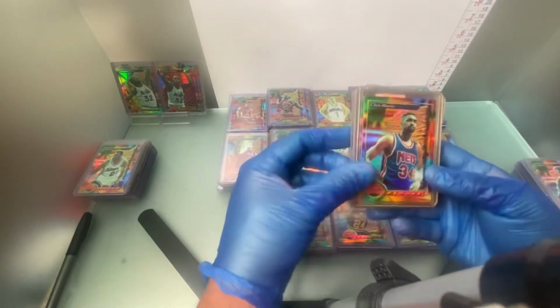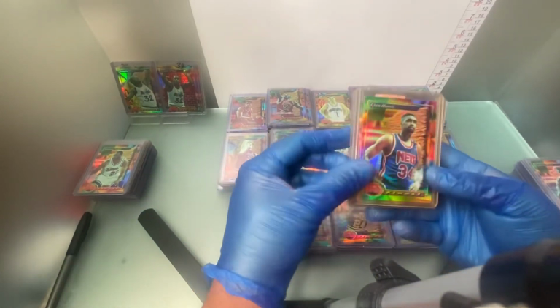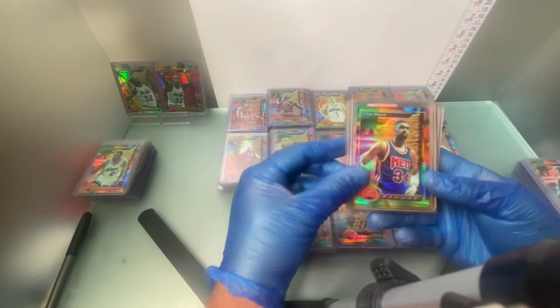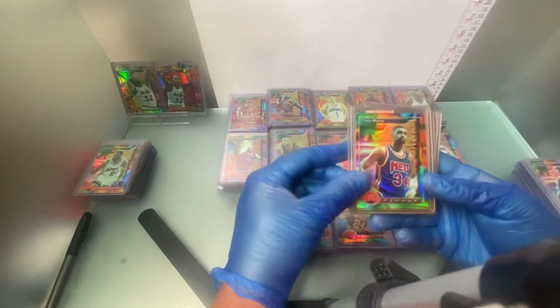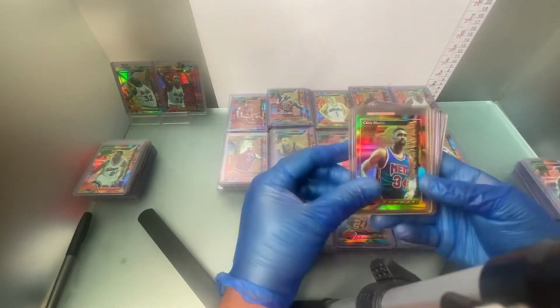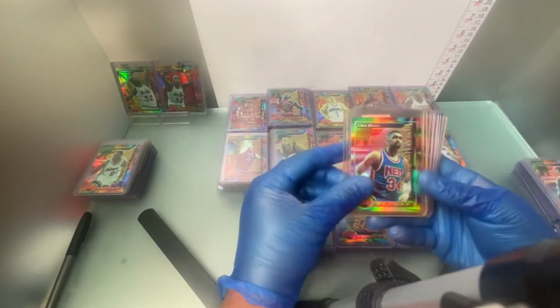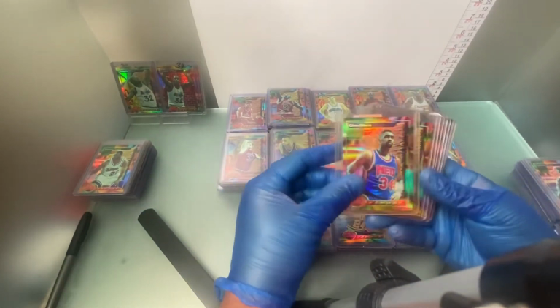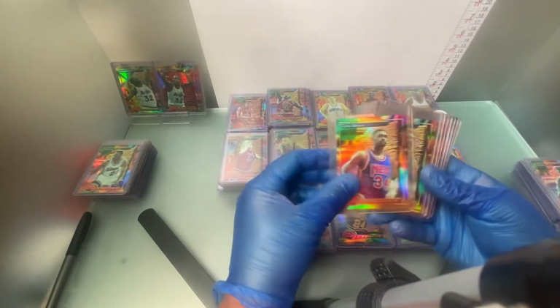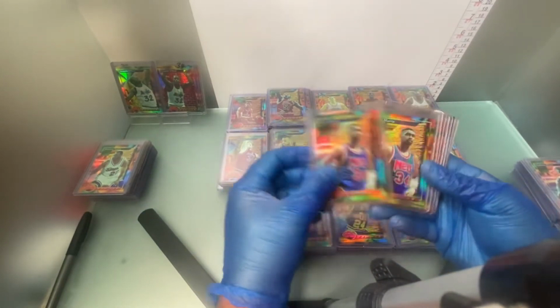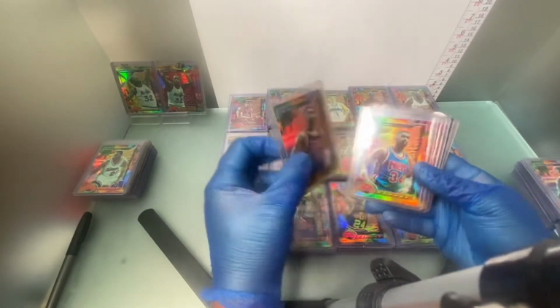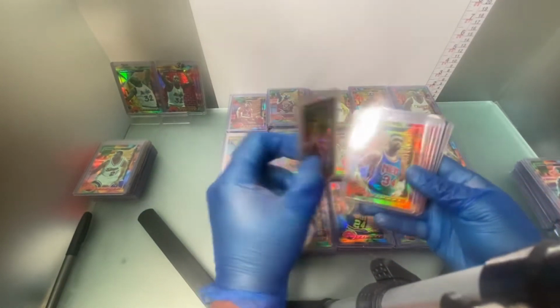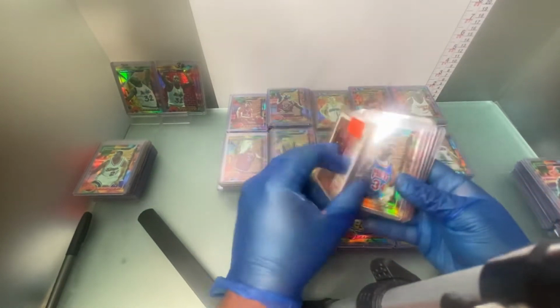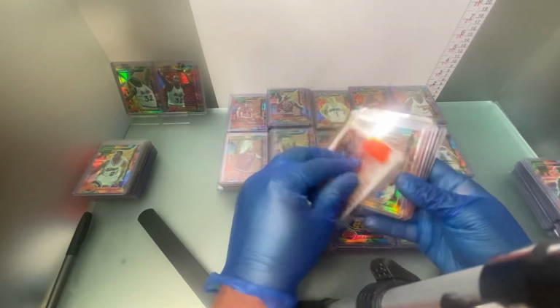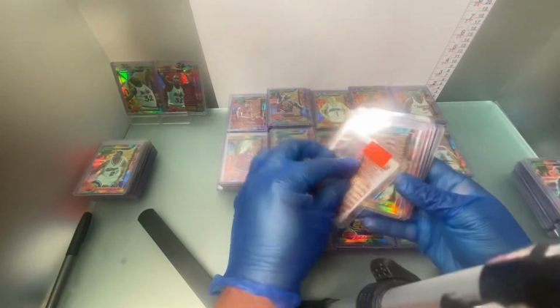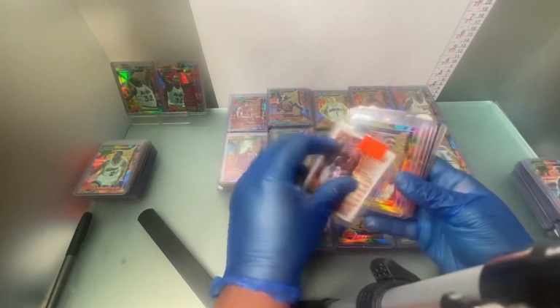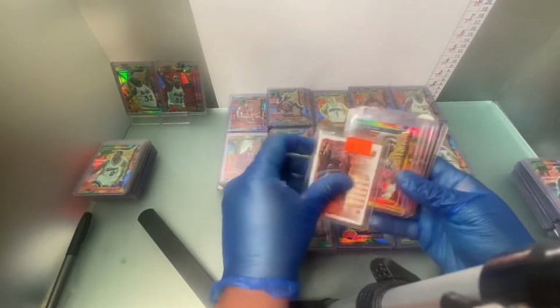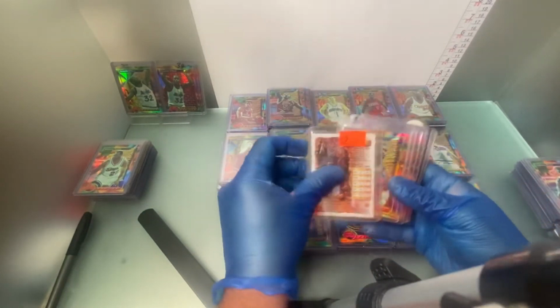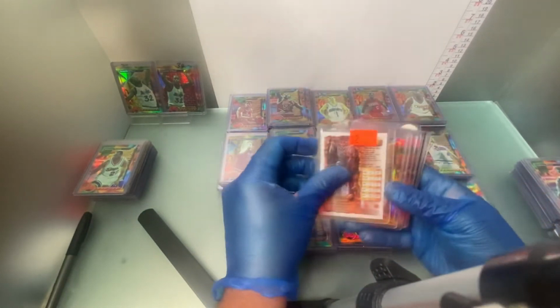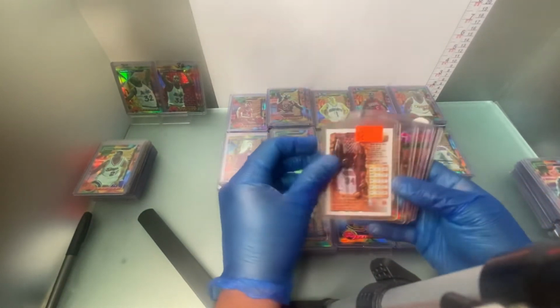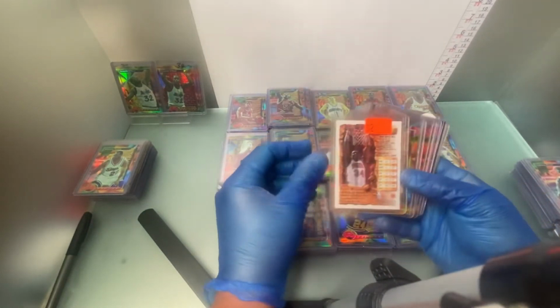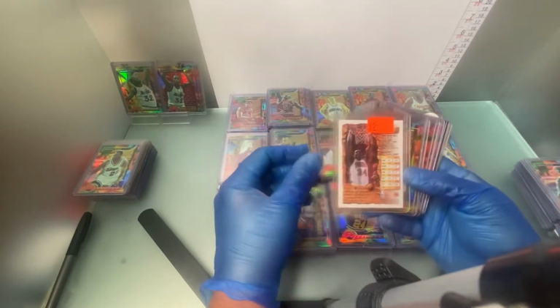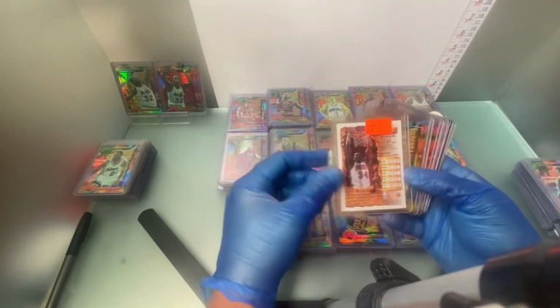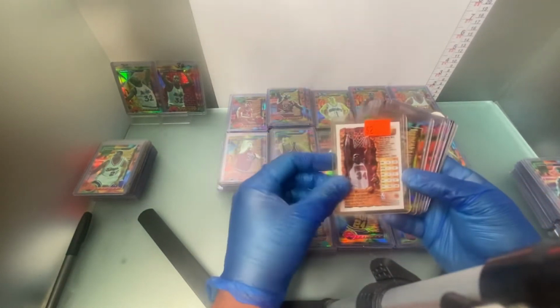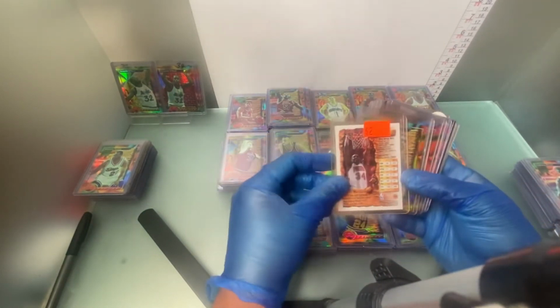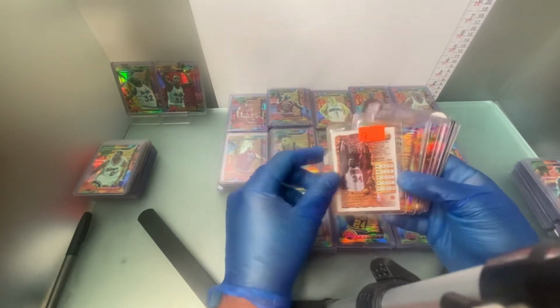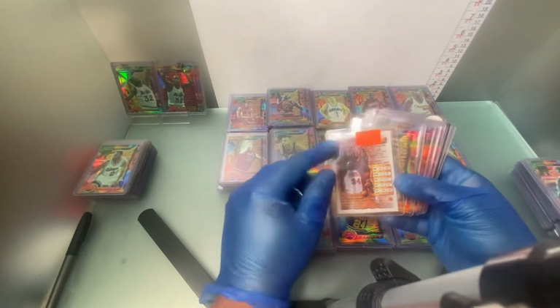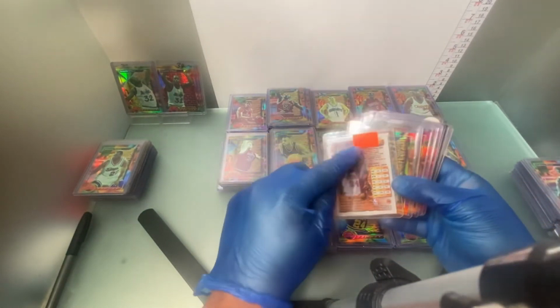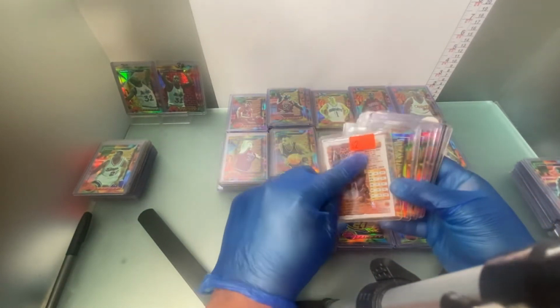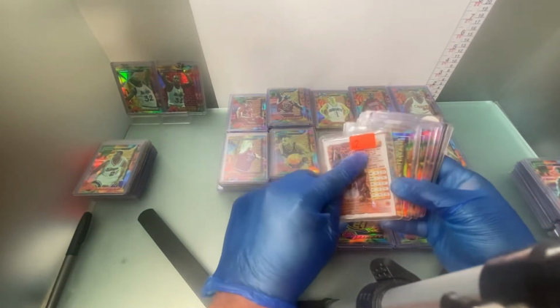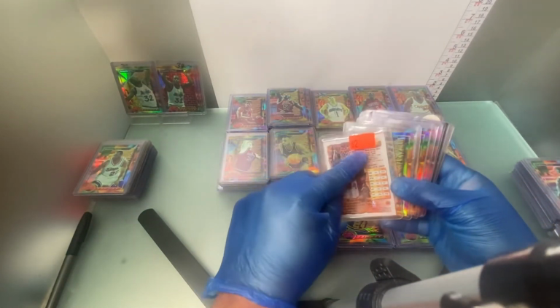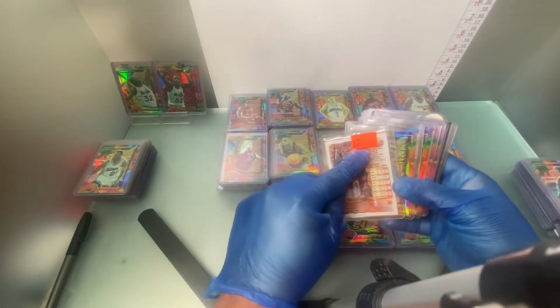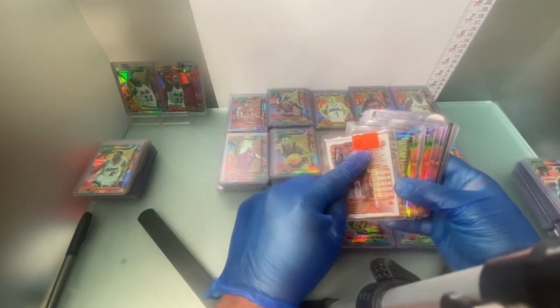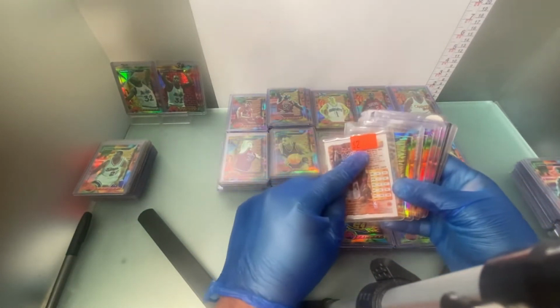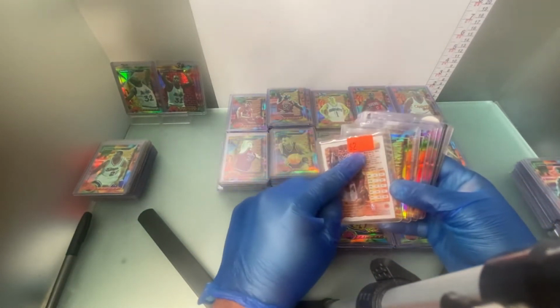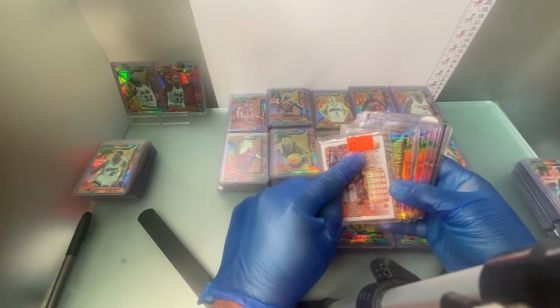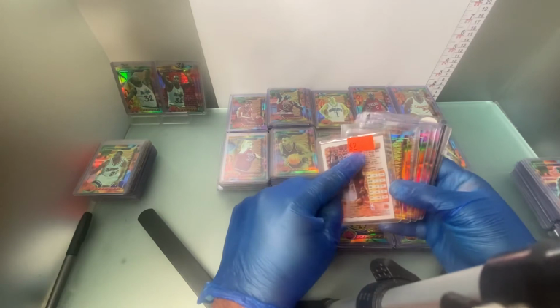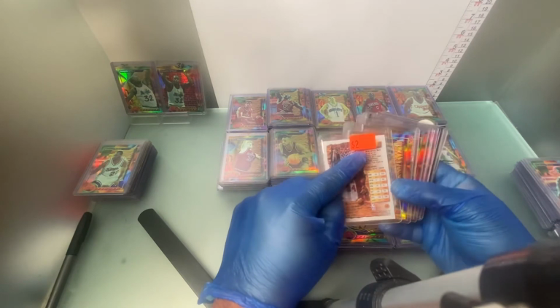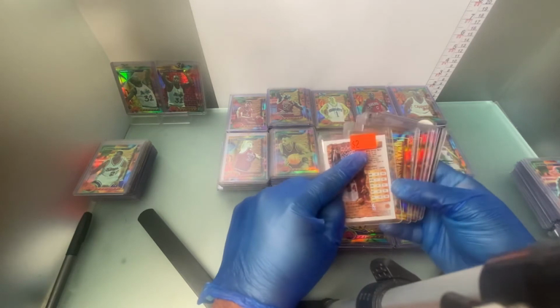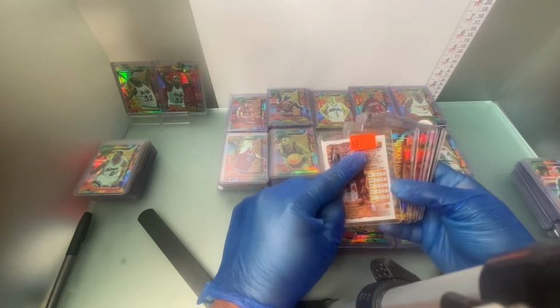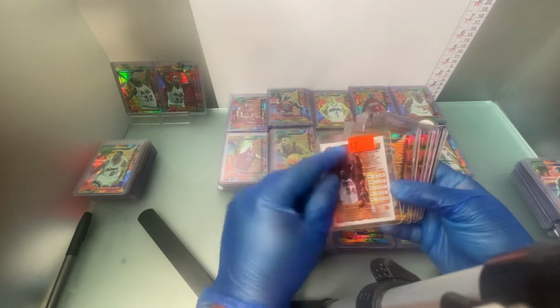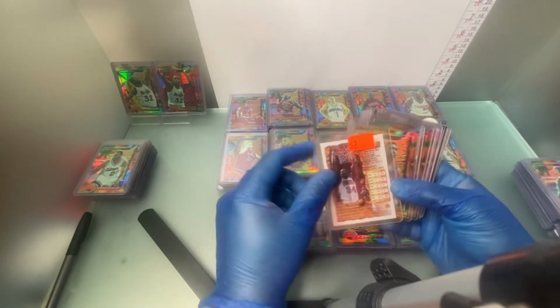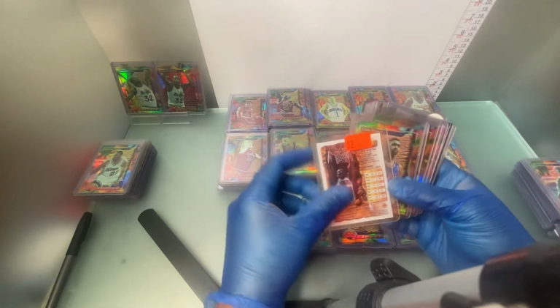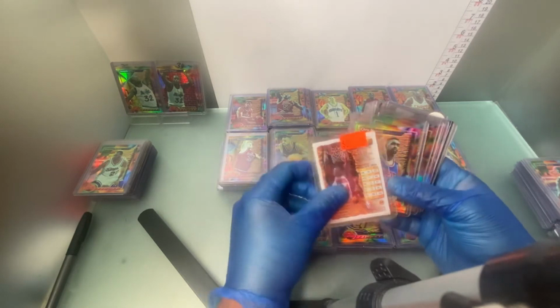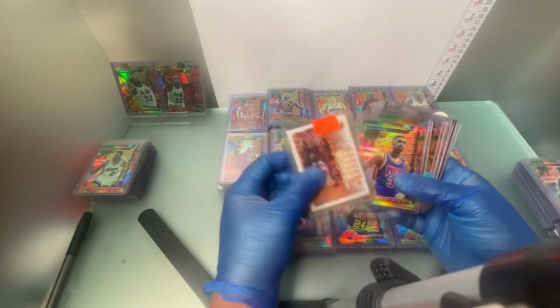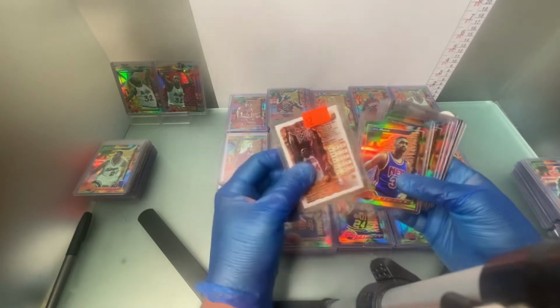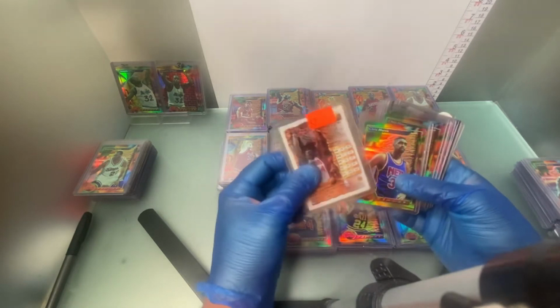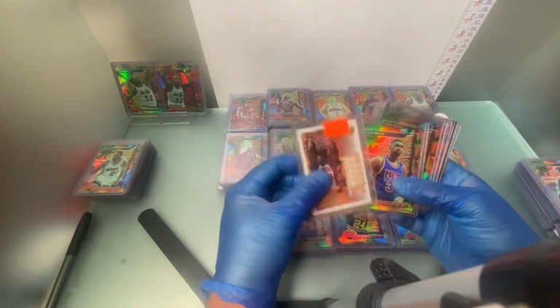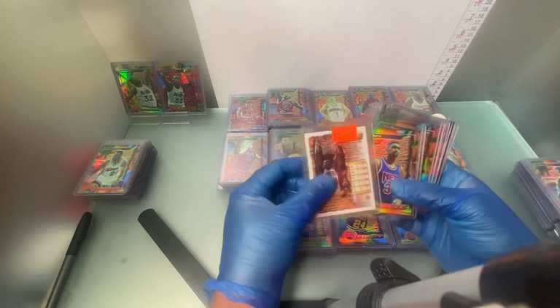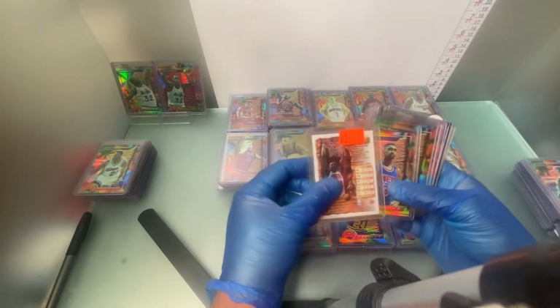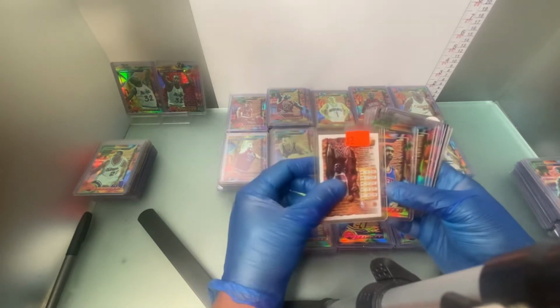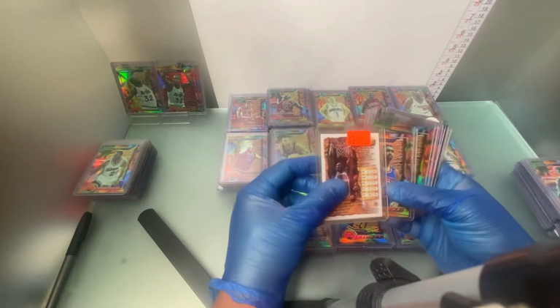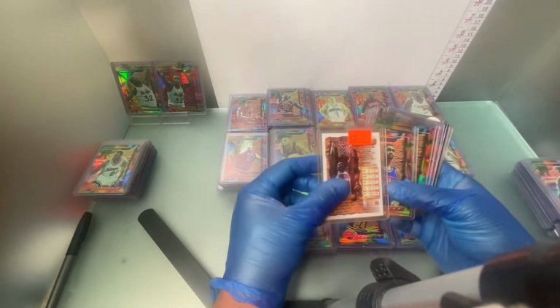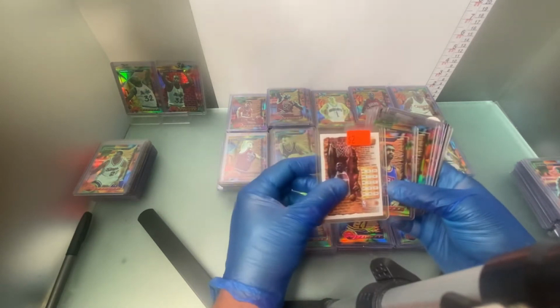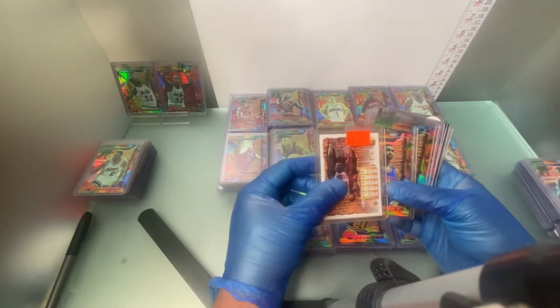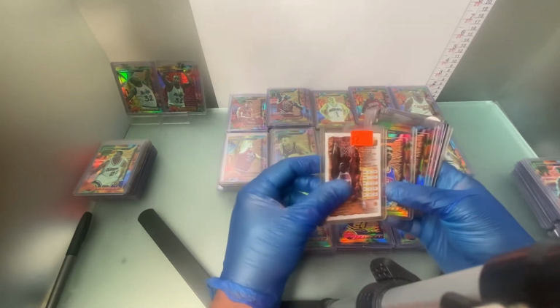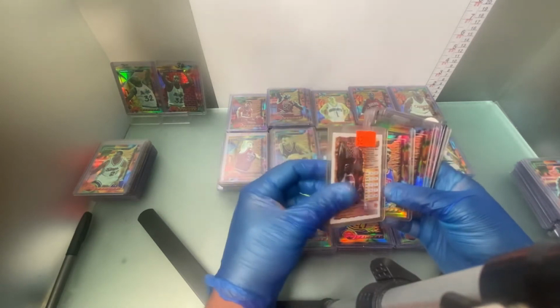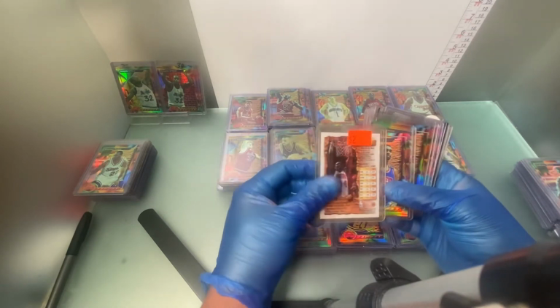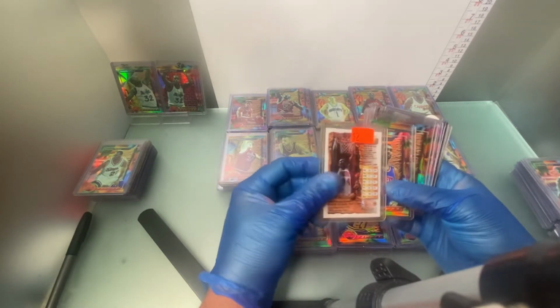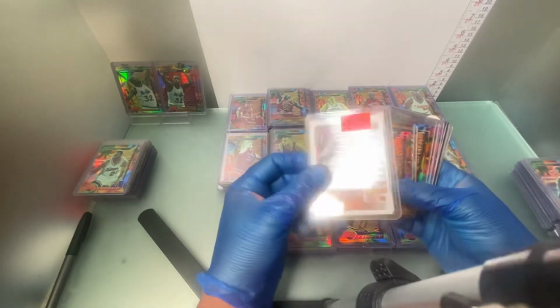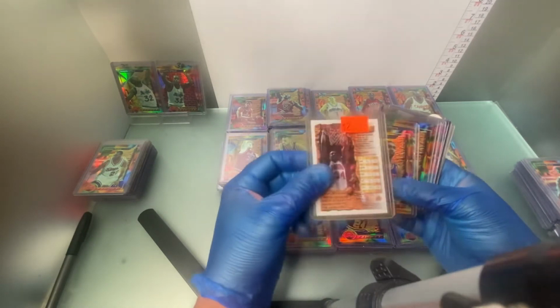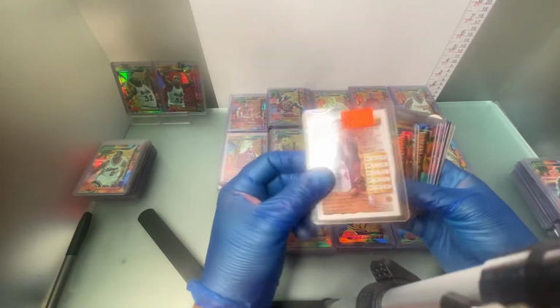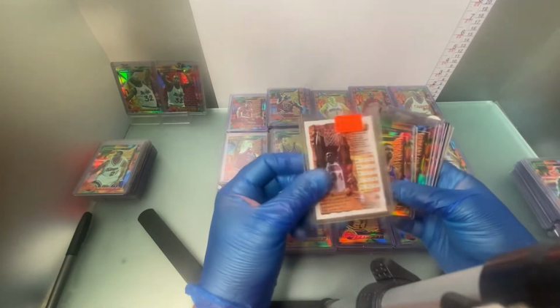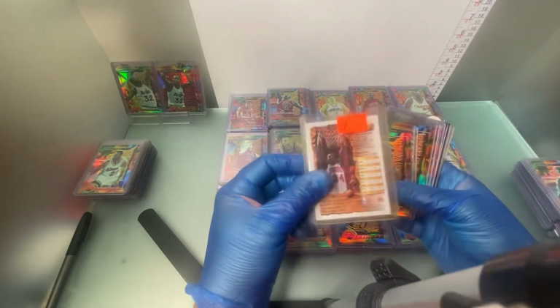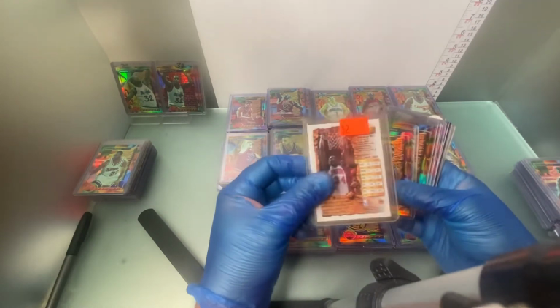Chris Morris — another regional refractor. Number 48.